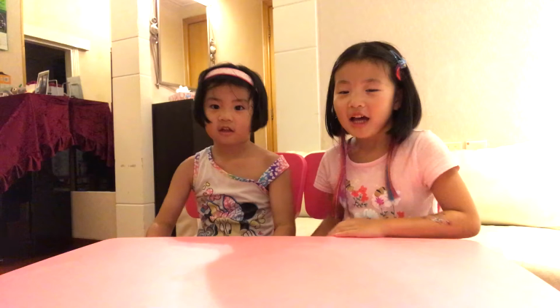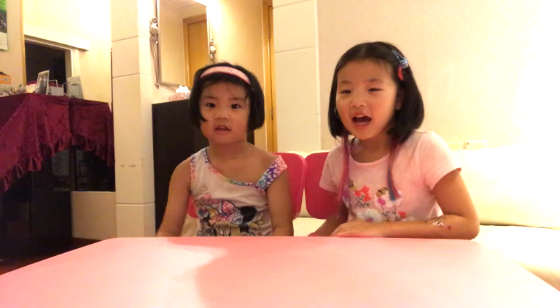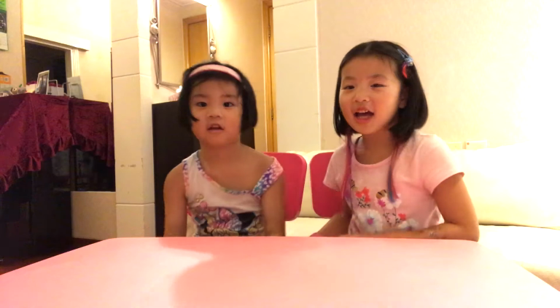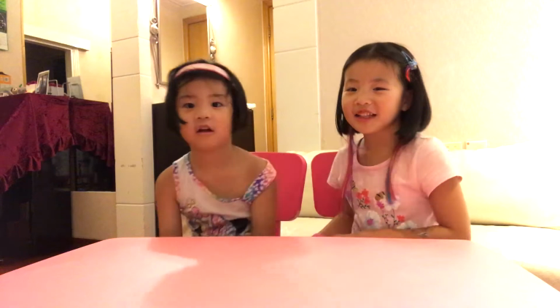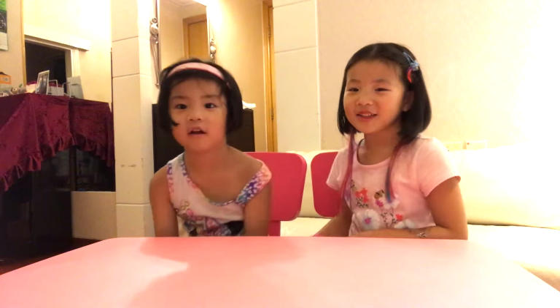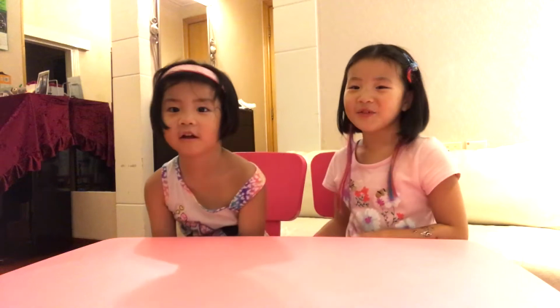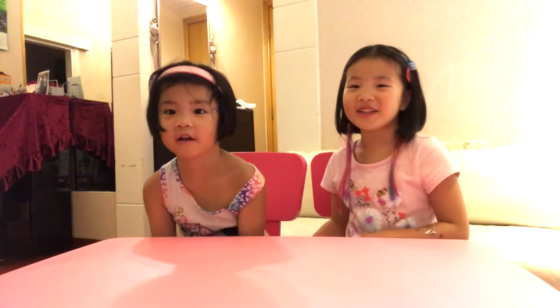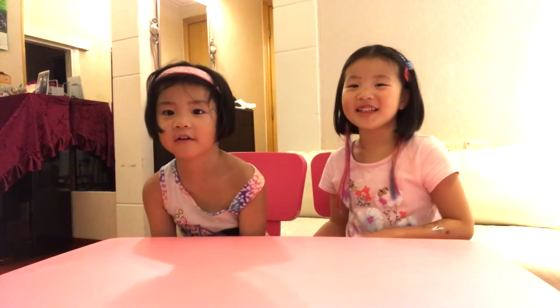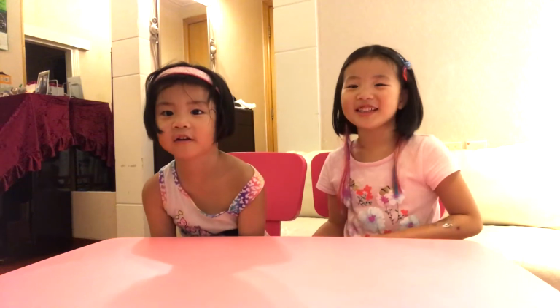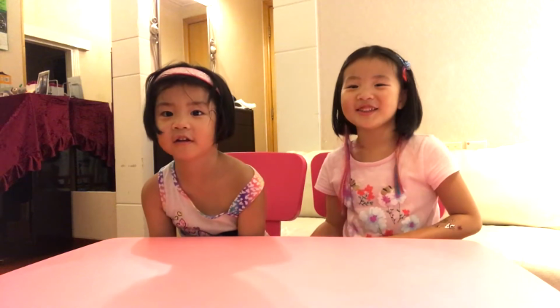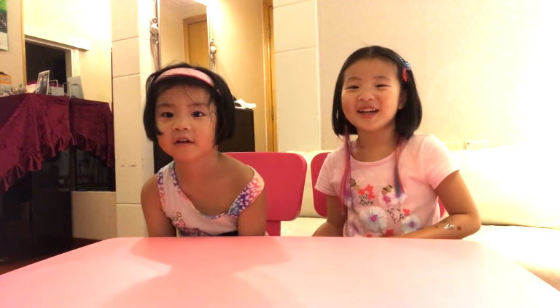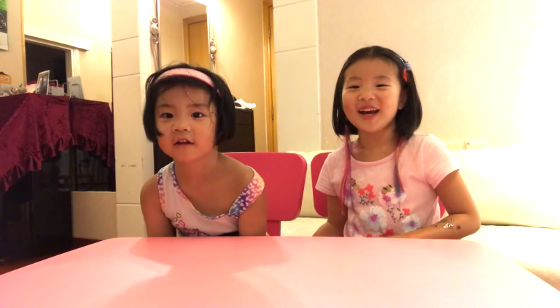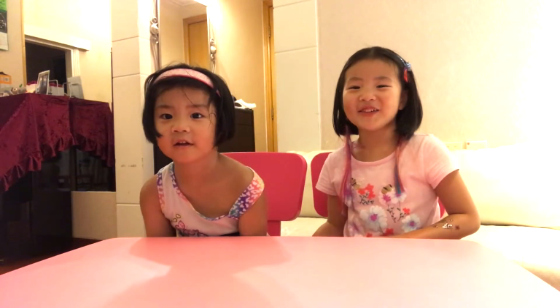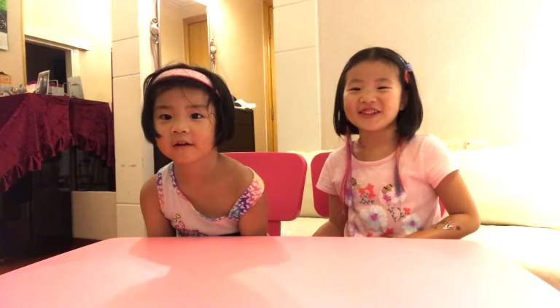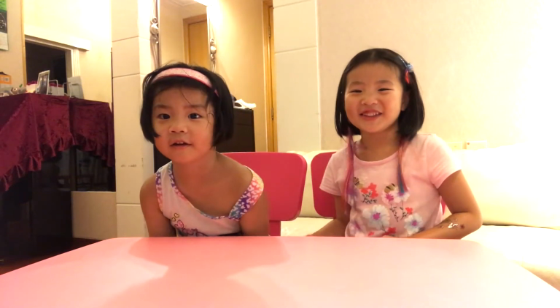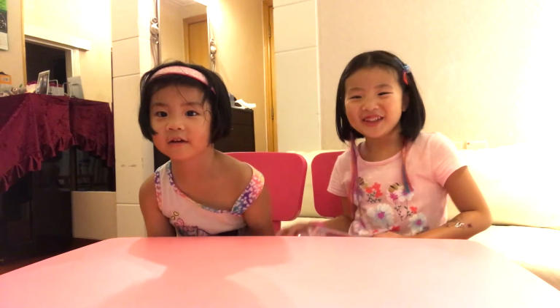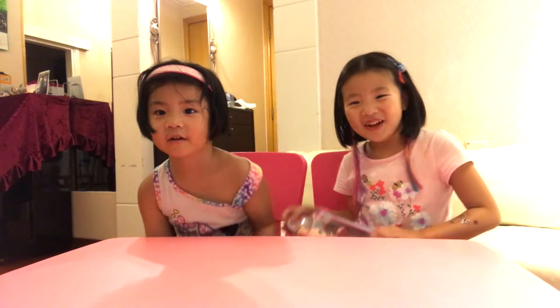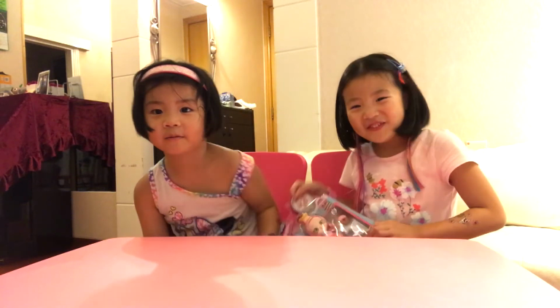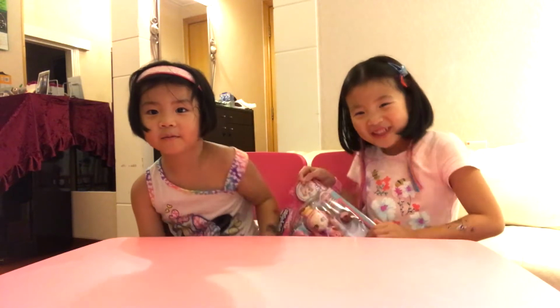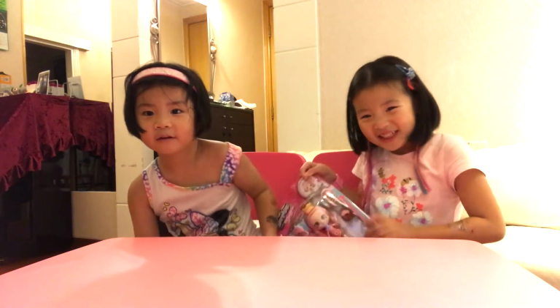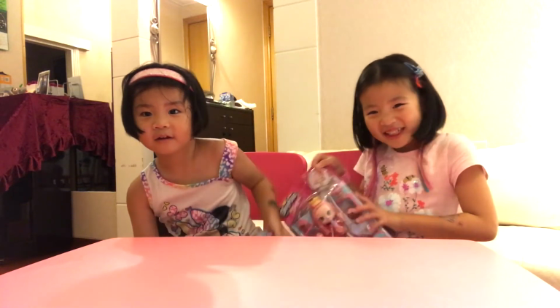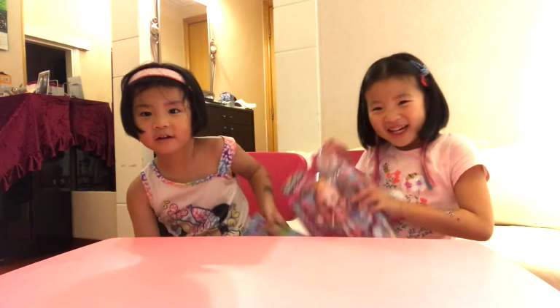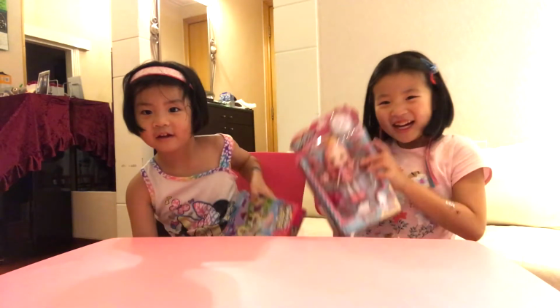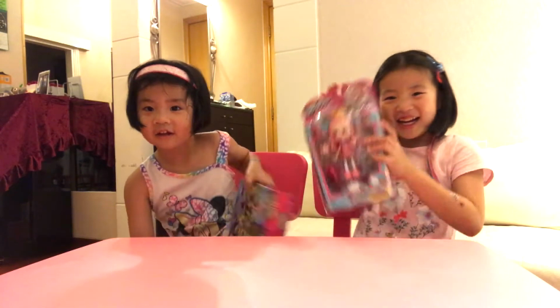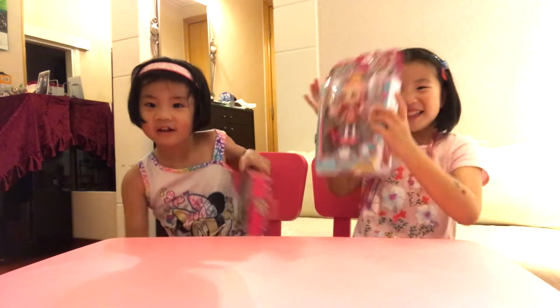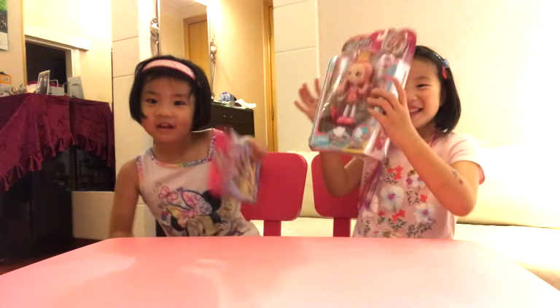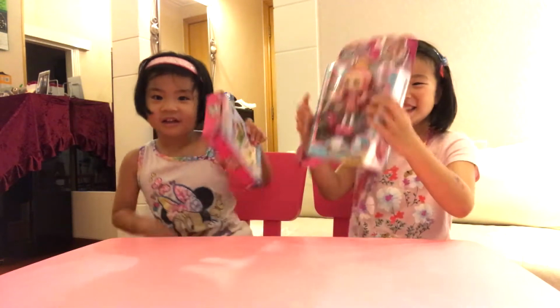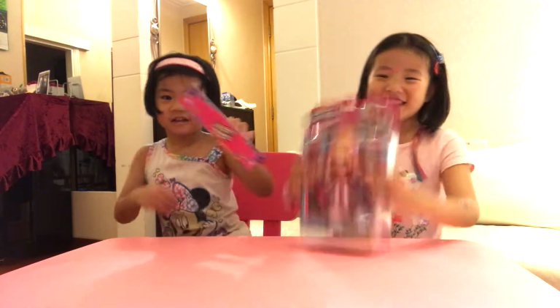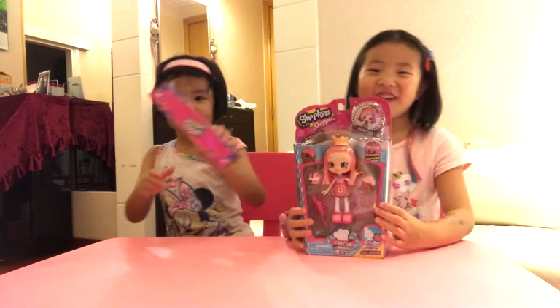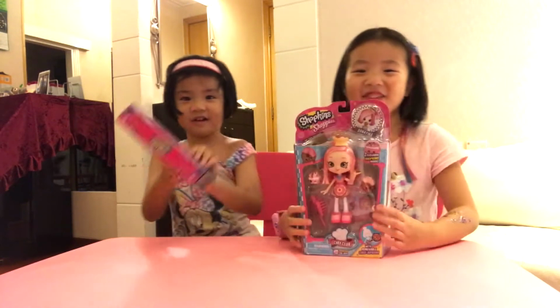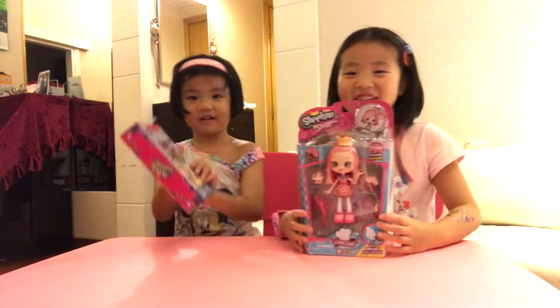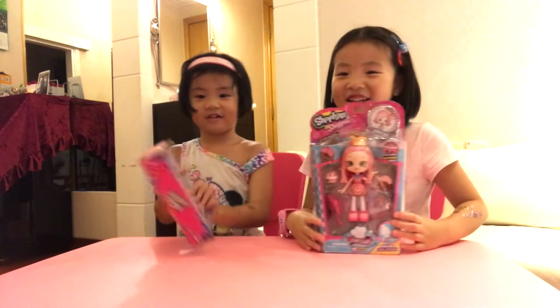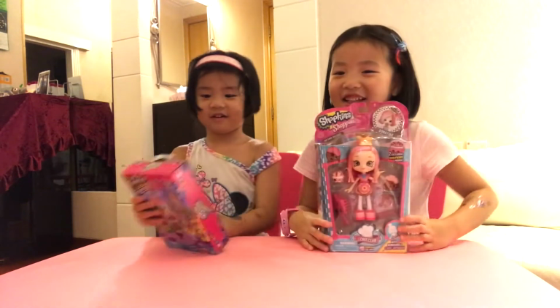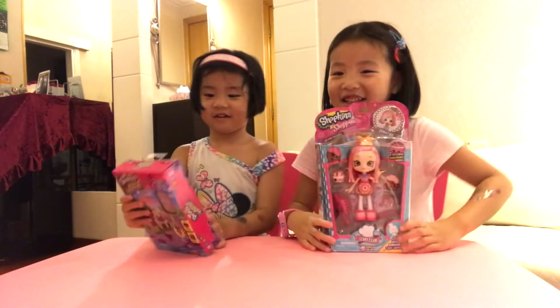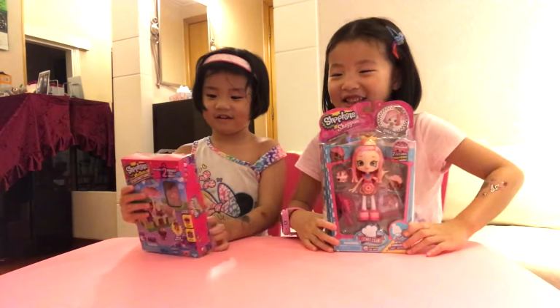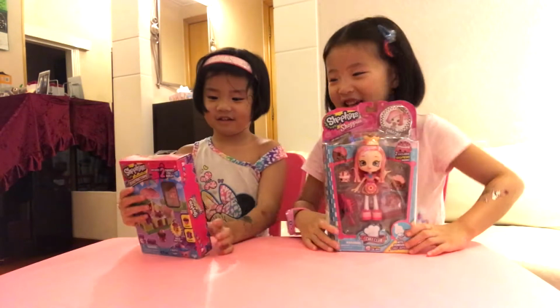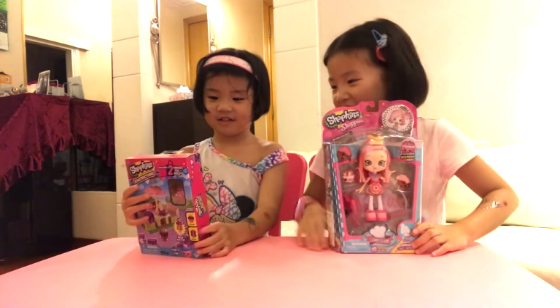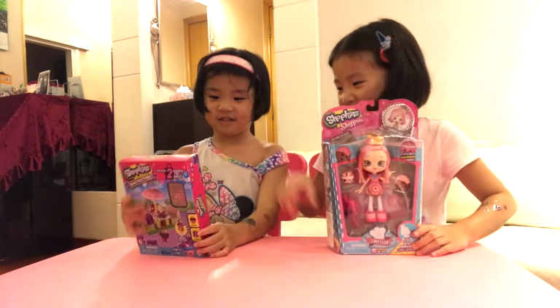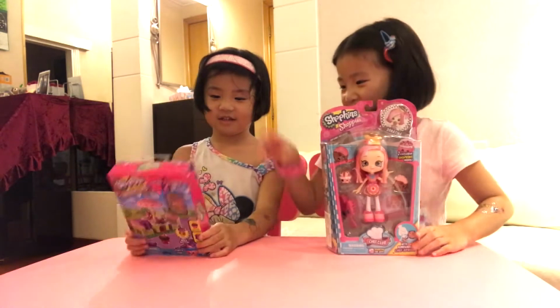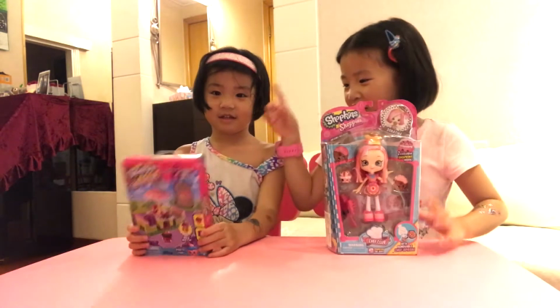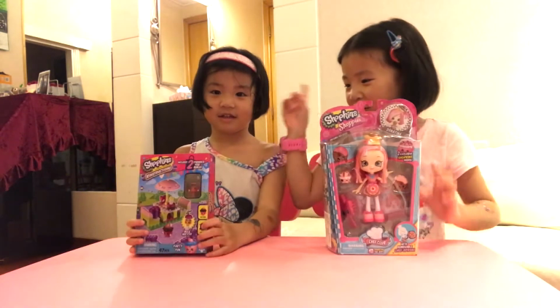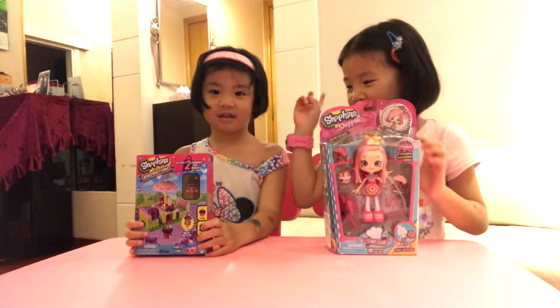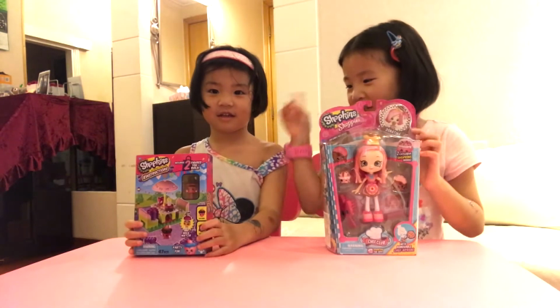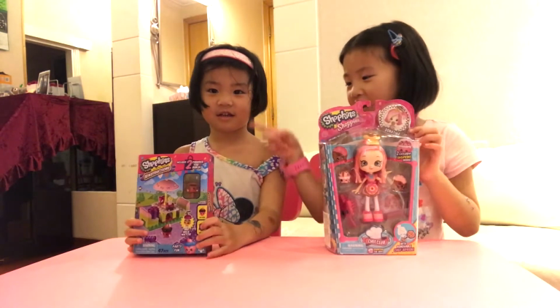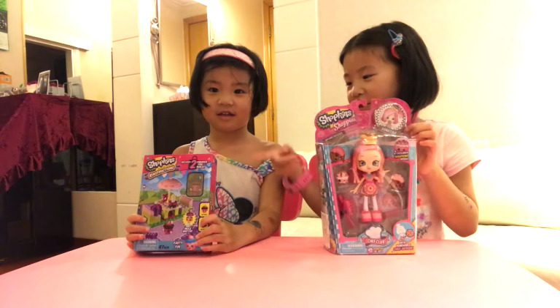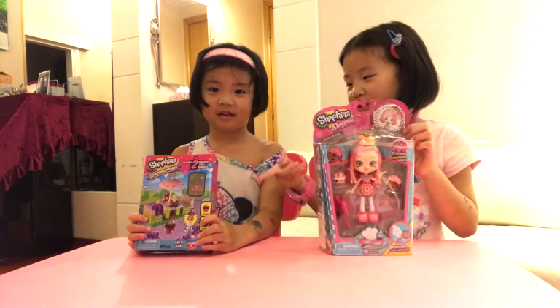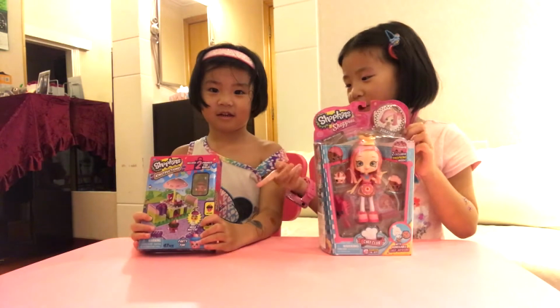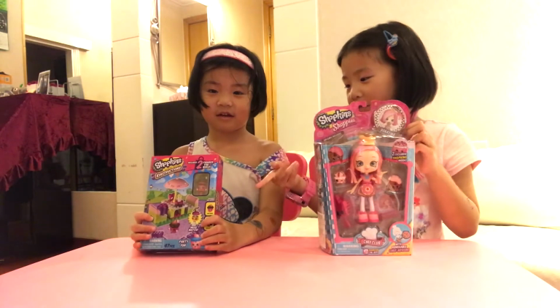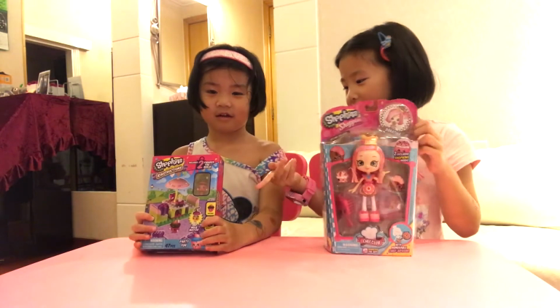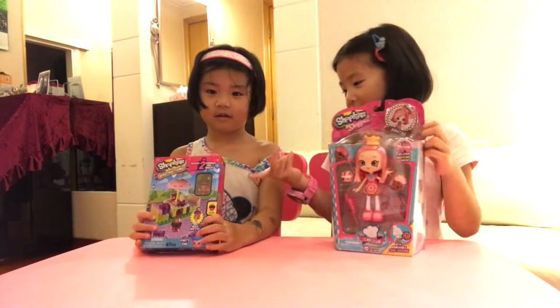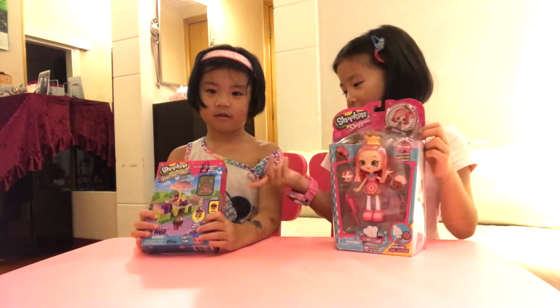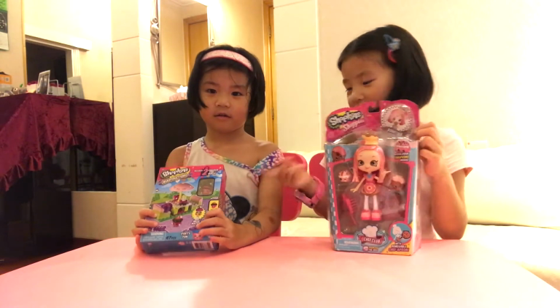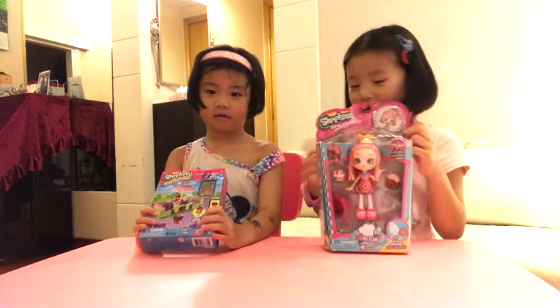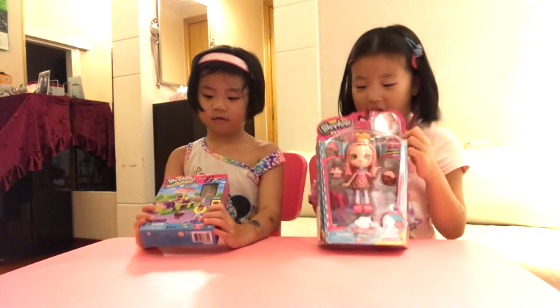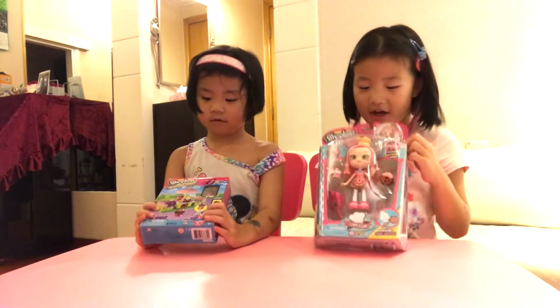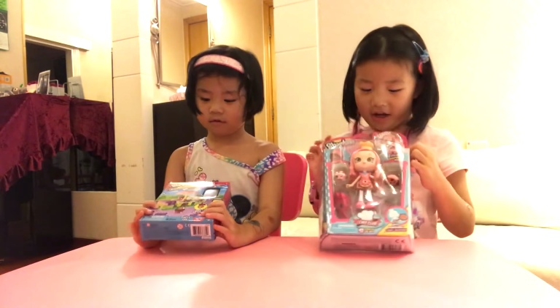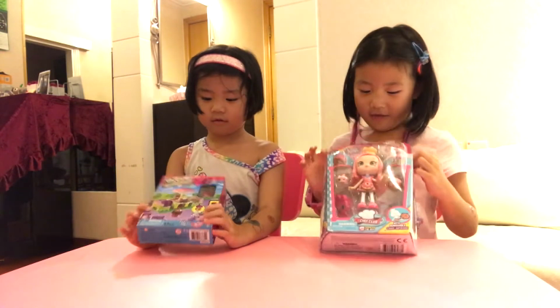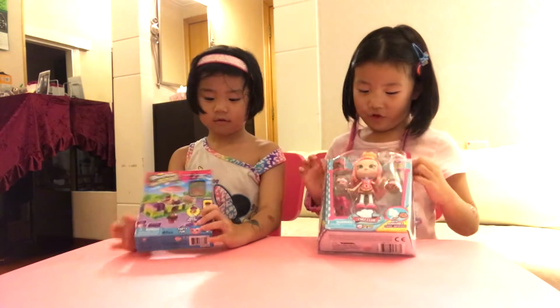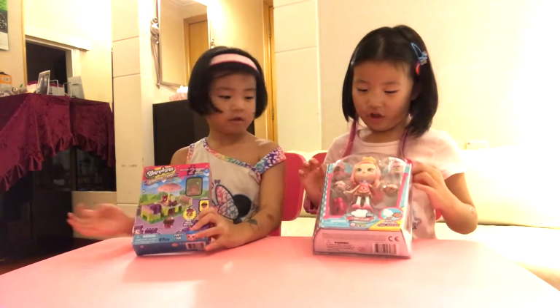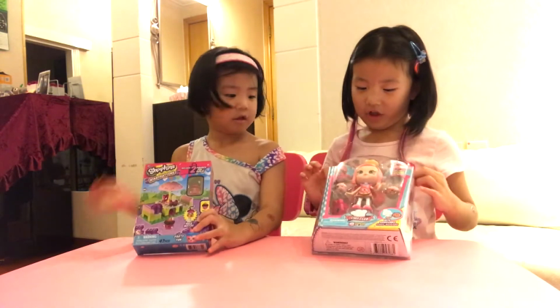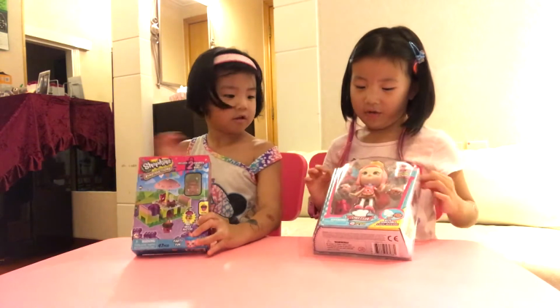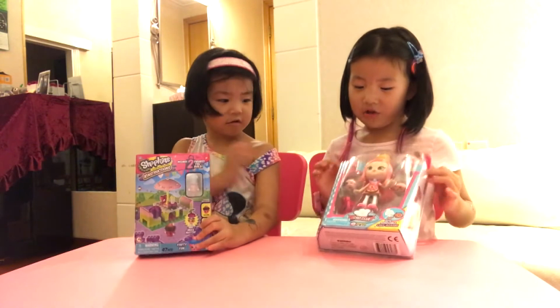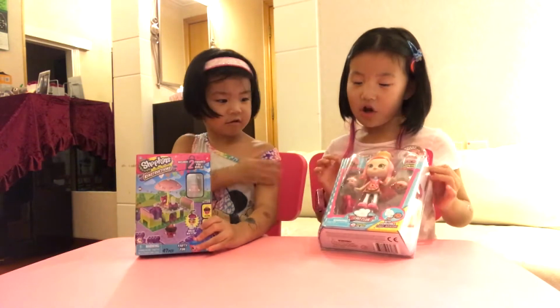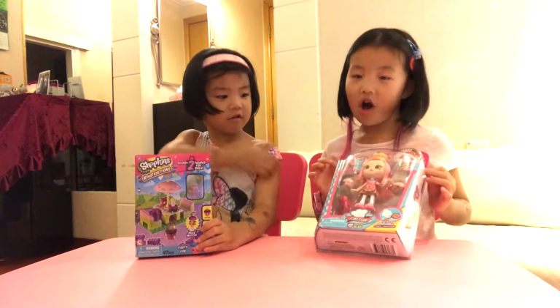Hi, this is Vid, and today we're going to open a Shopkin. She has a Shopkin Lego and I have a Shopkin doll.